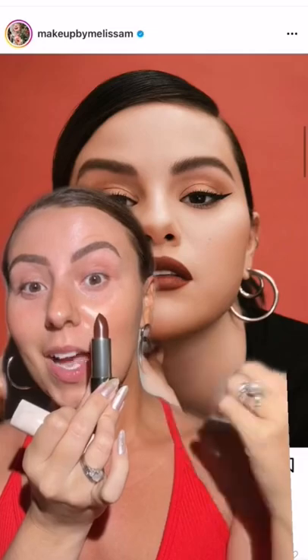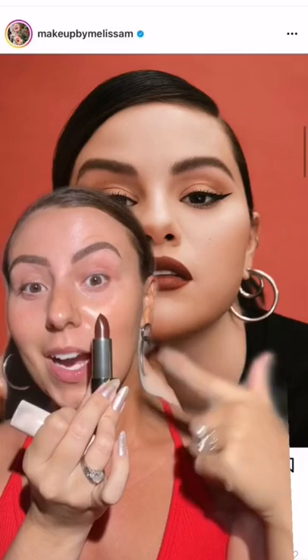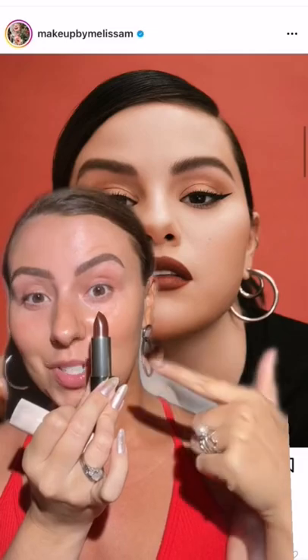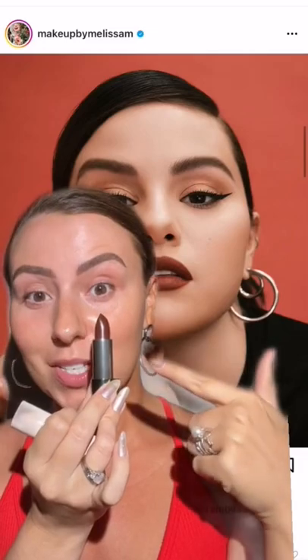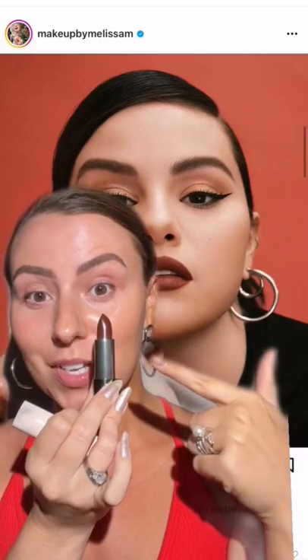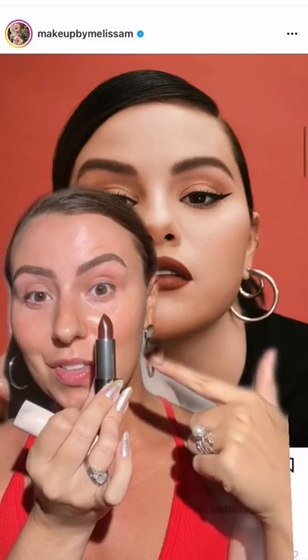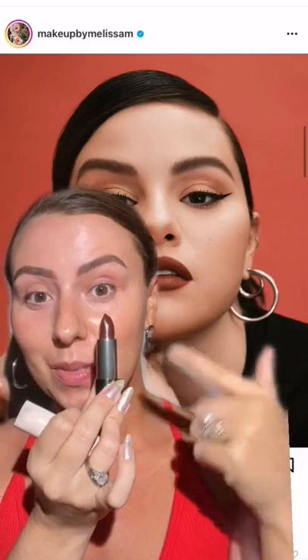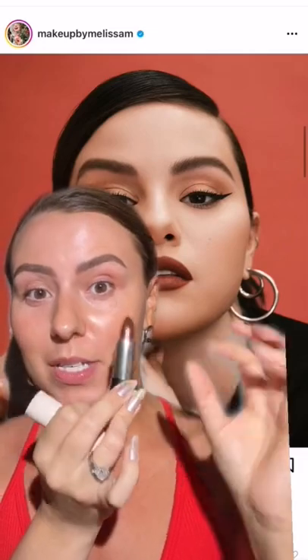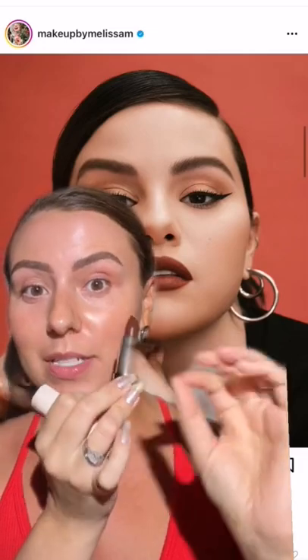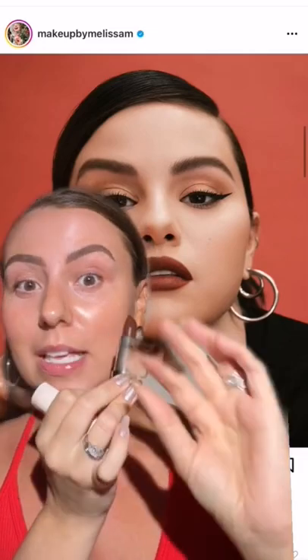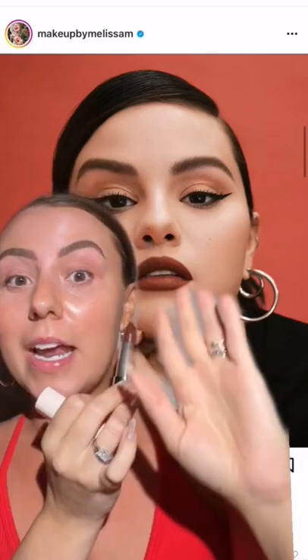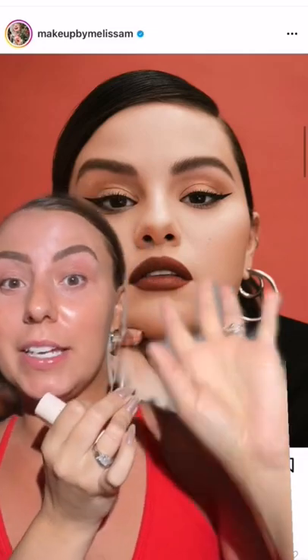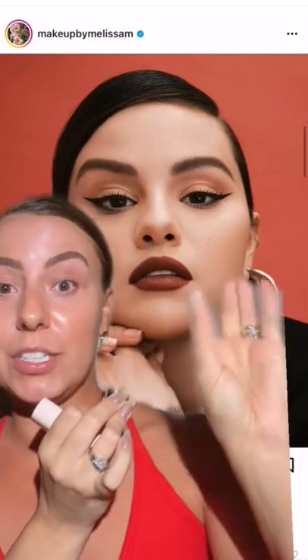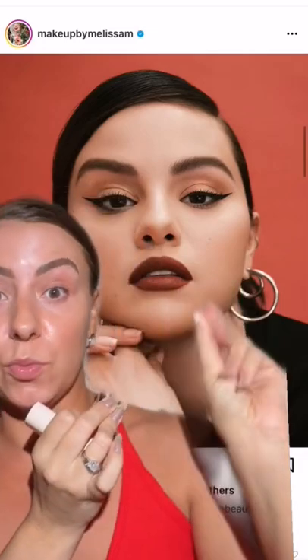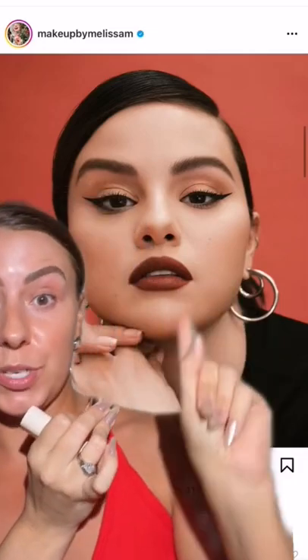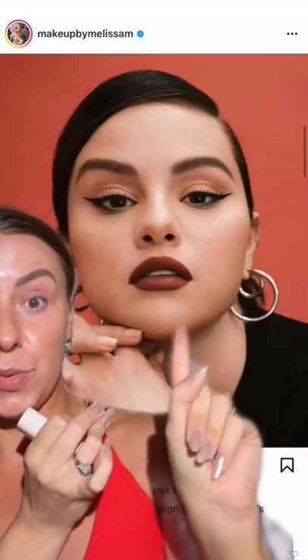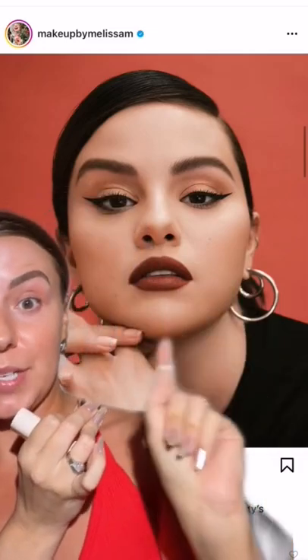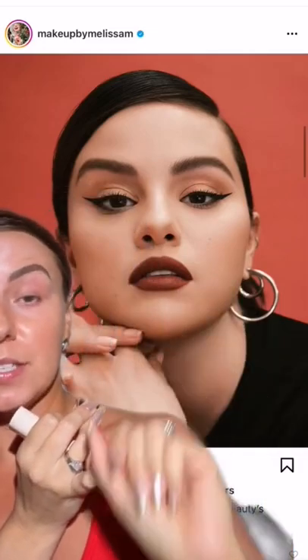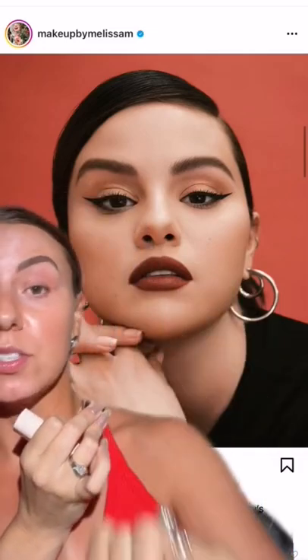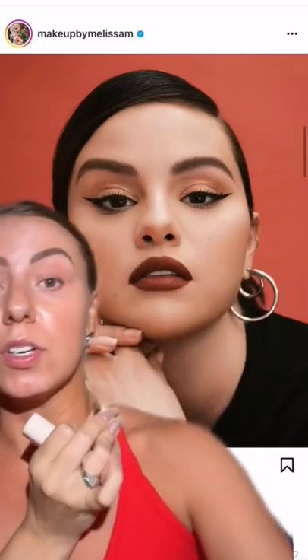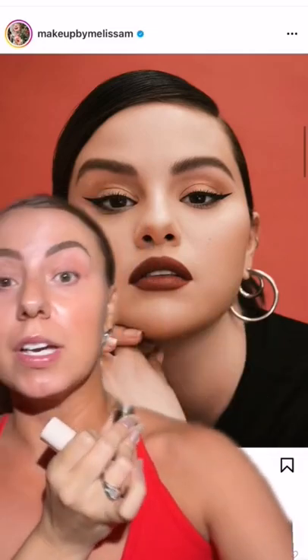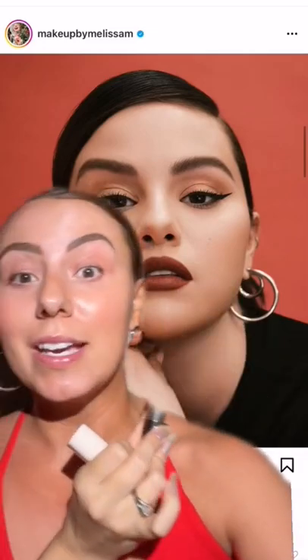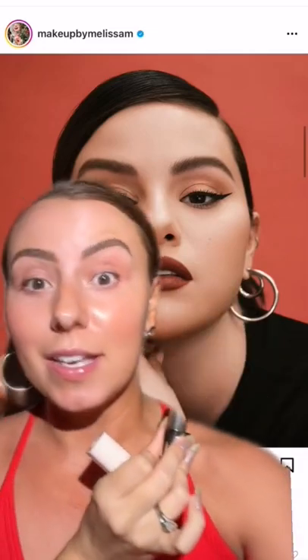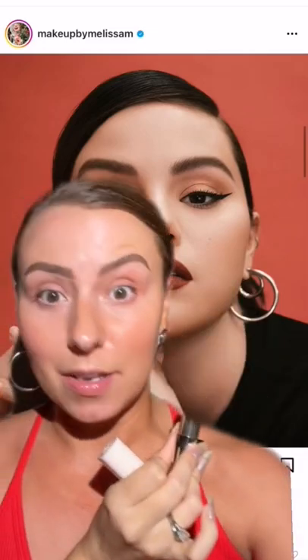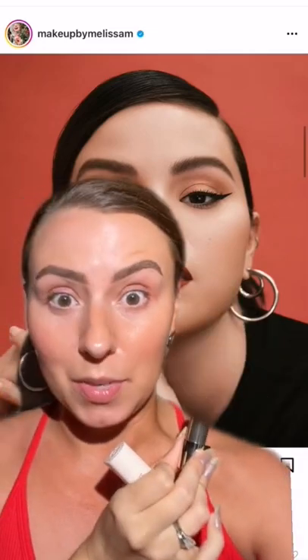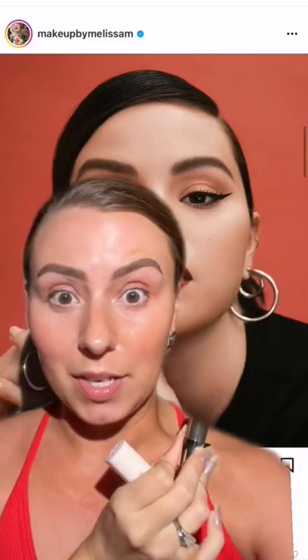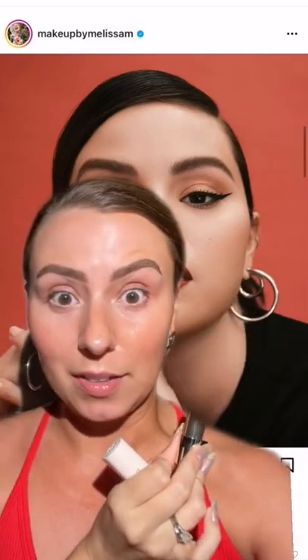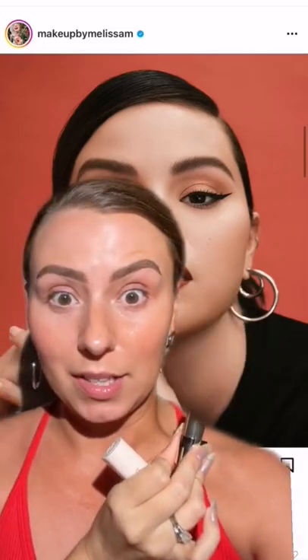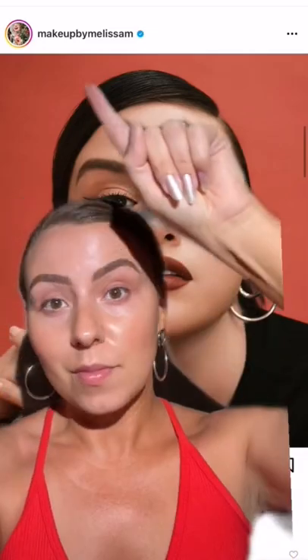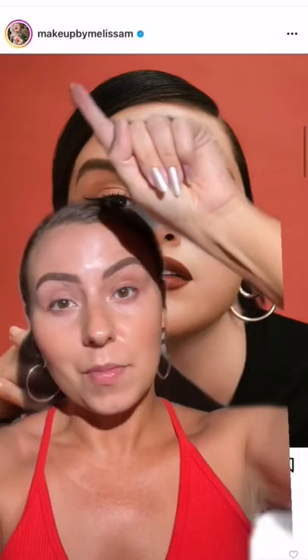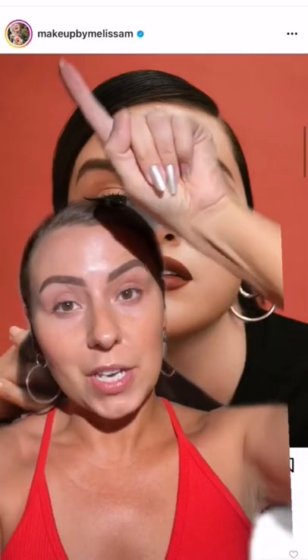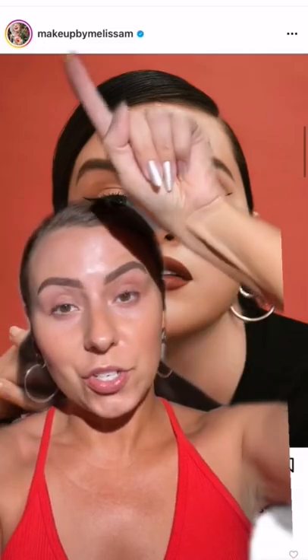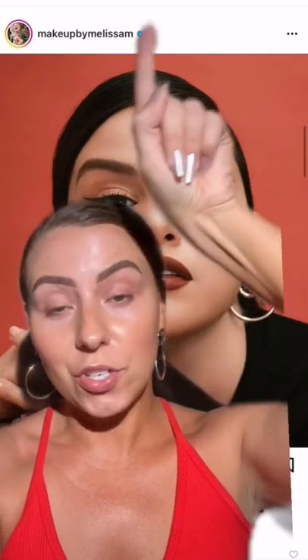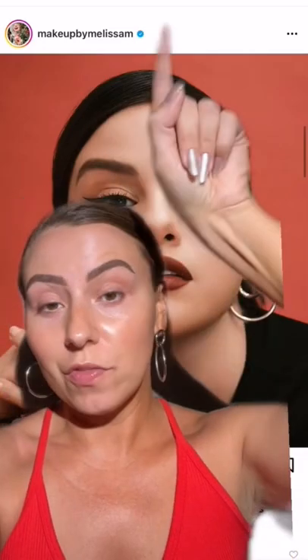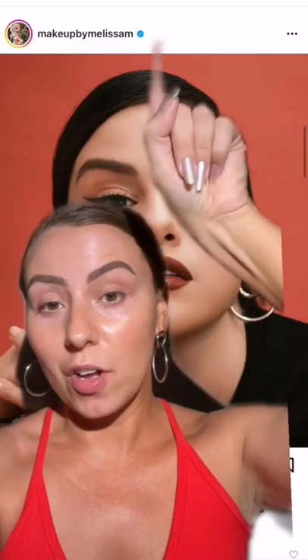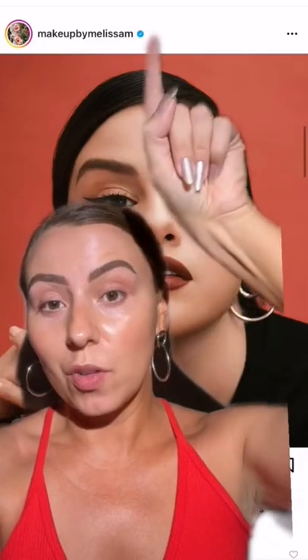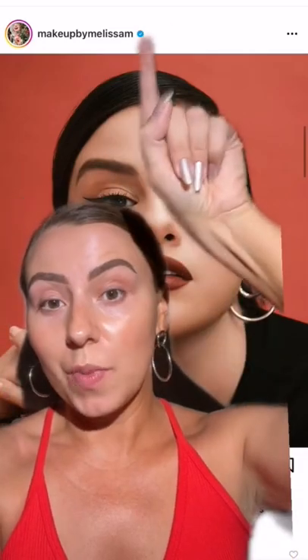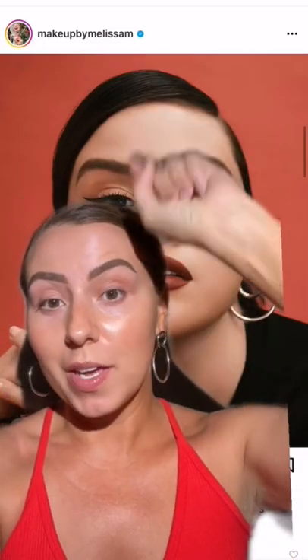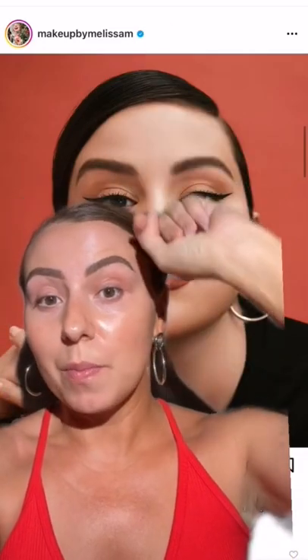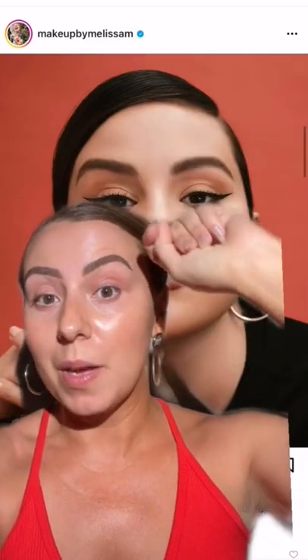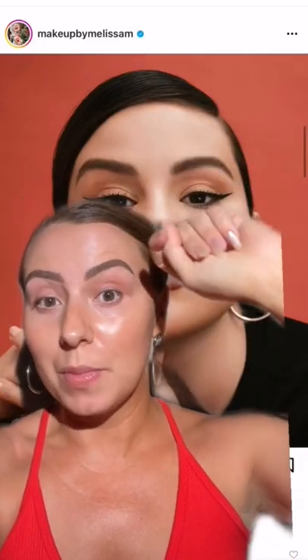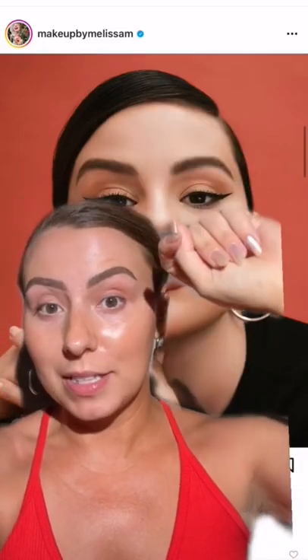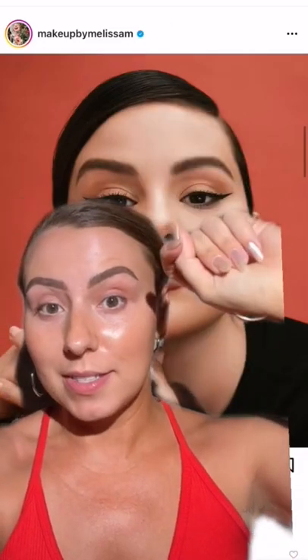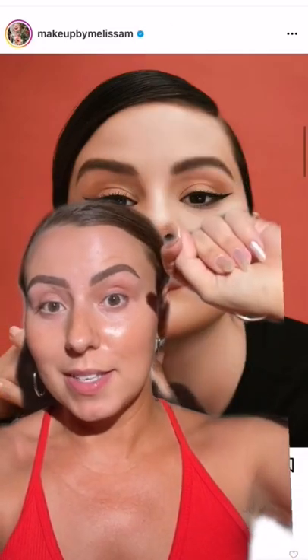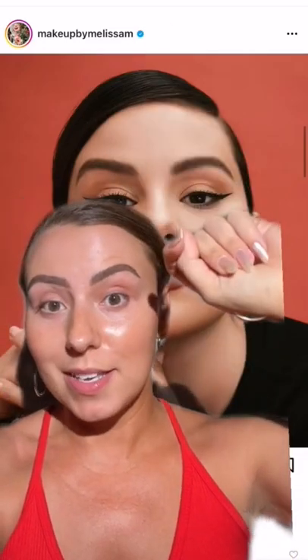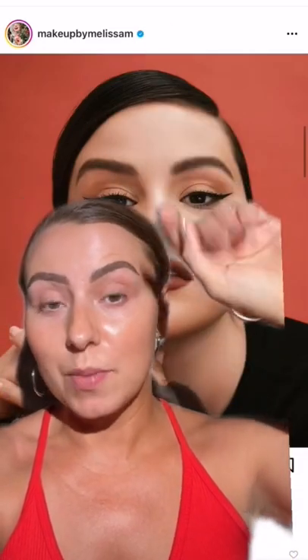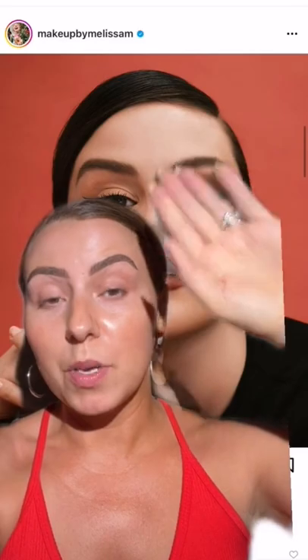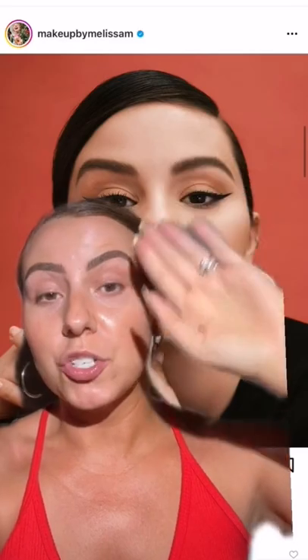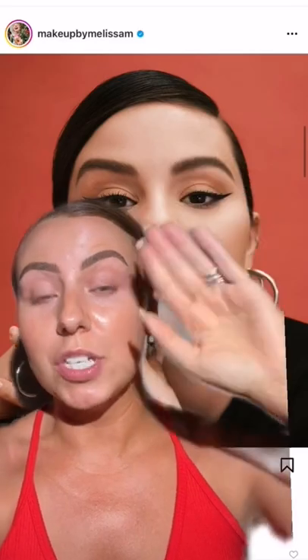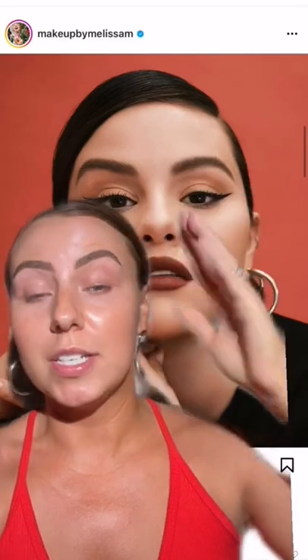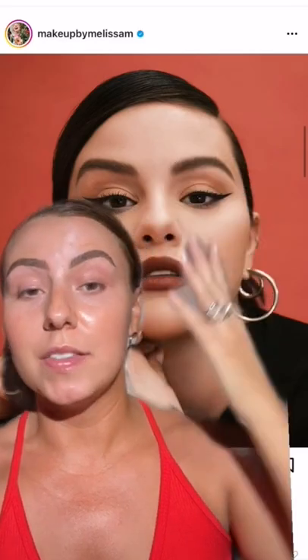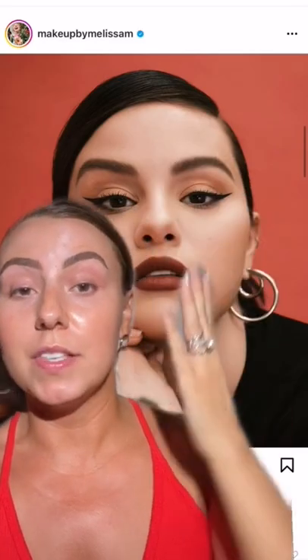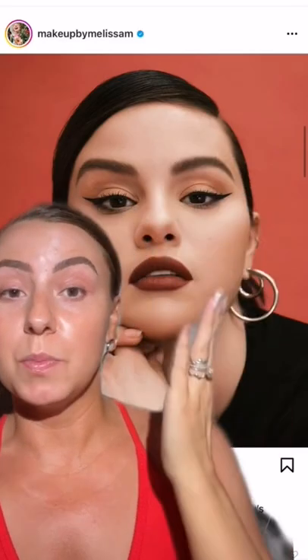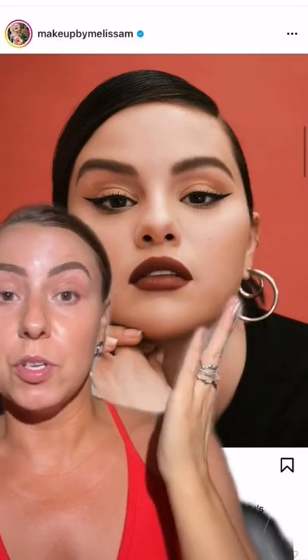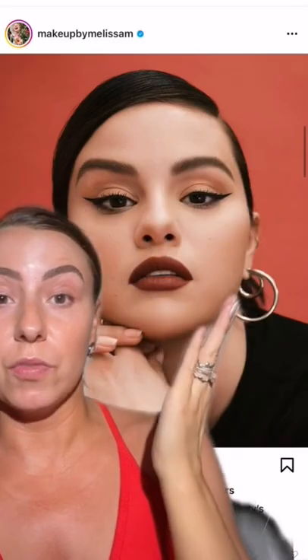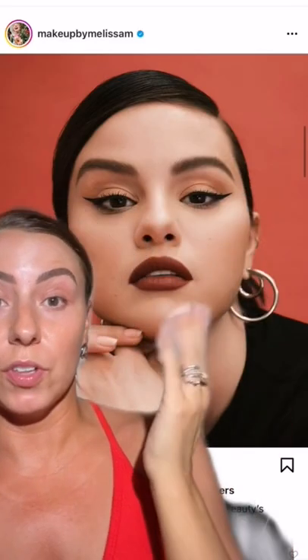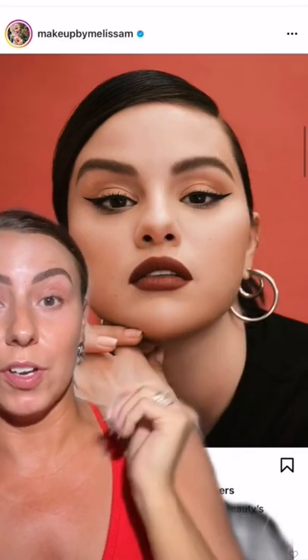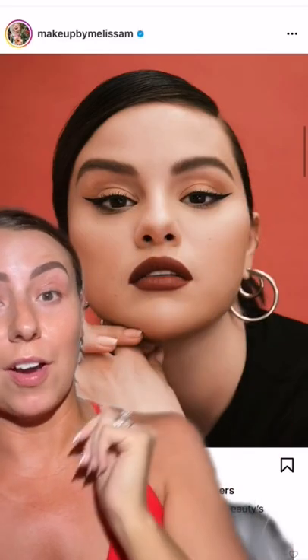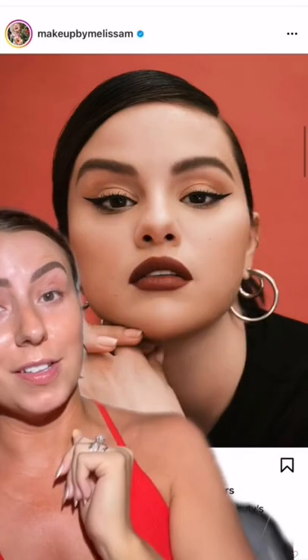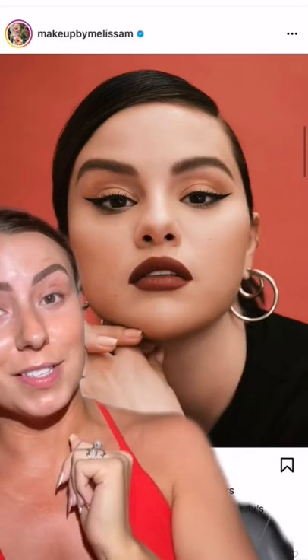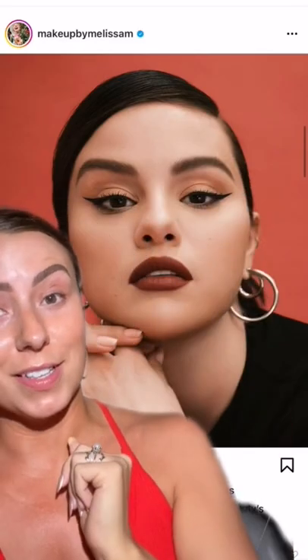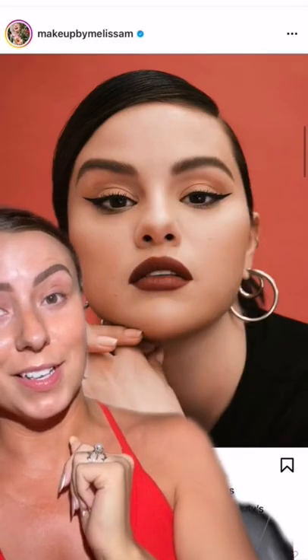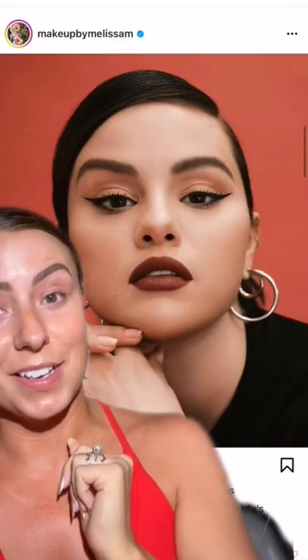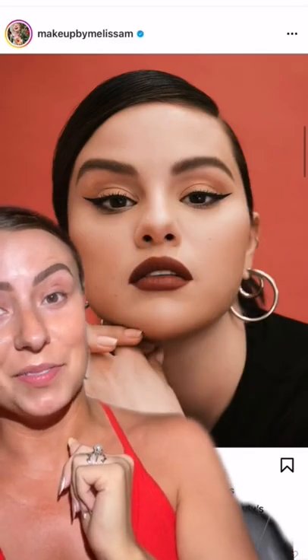I just got the lipsticks and I need to recreate this look immediately. Make sure you follow Makeup by Melissa M. — she did this beautiful look on Selena.